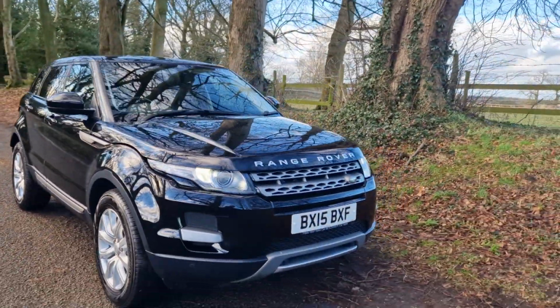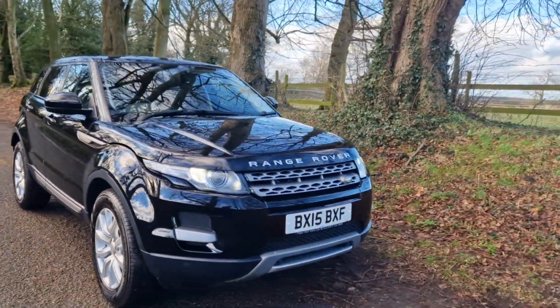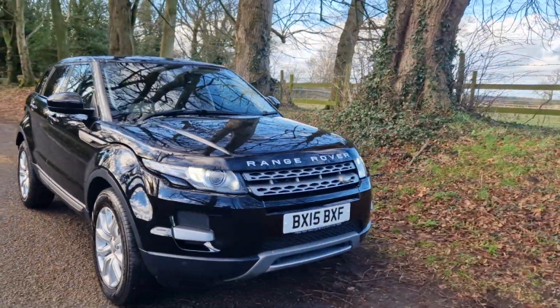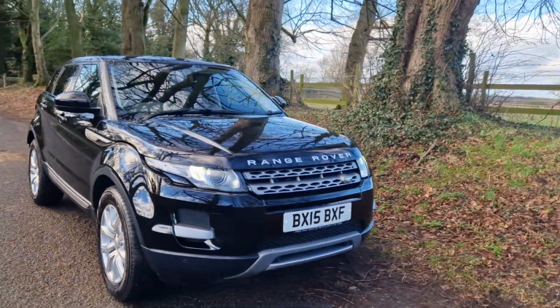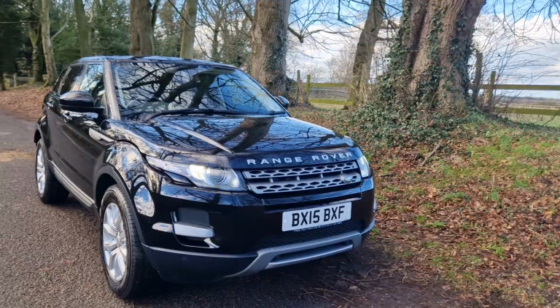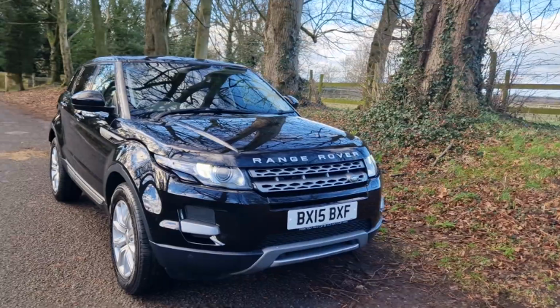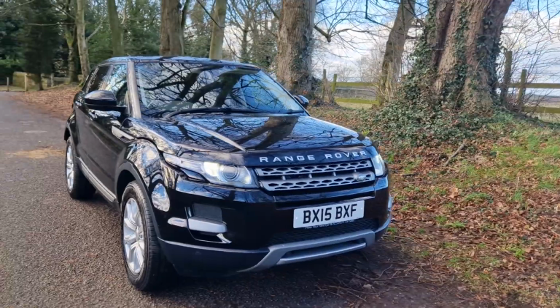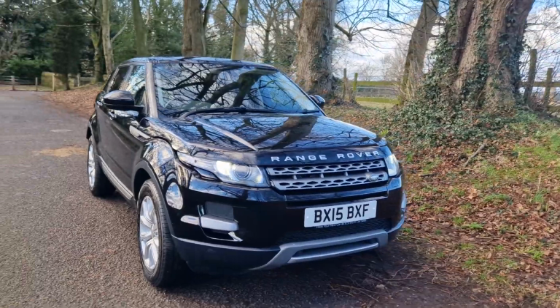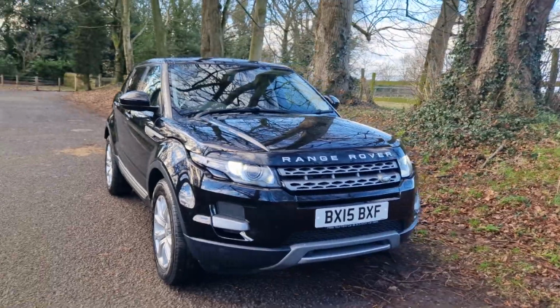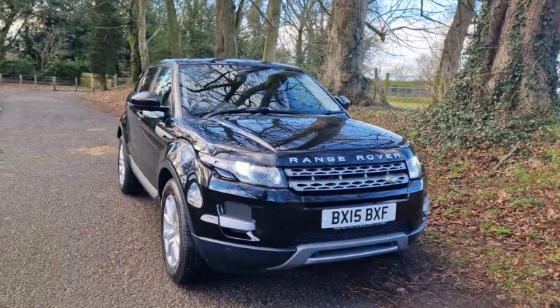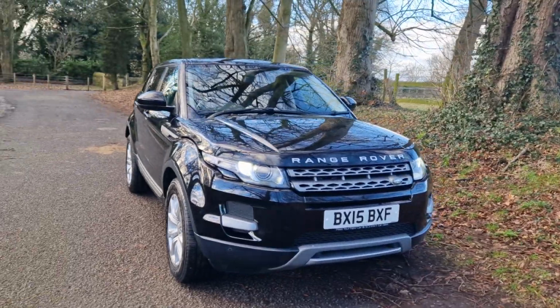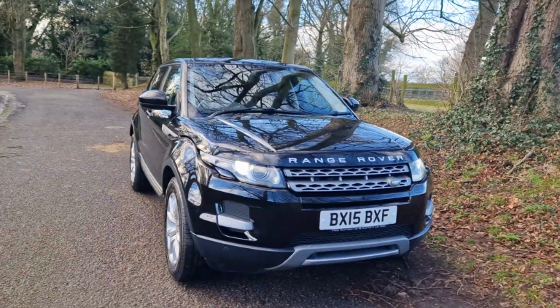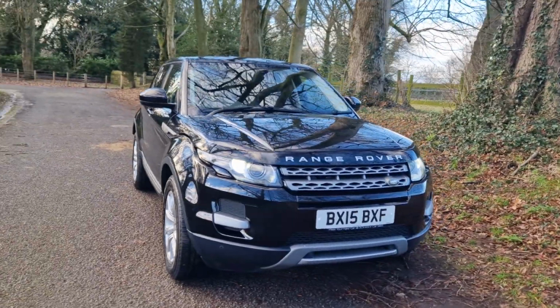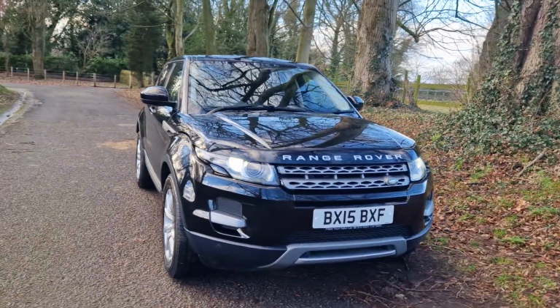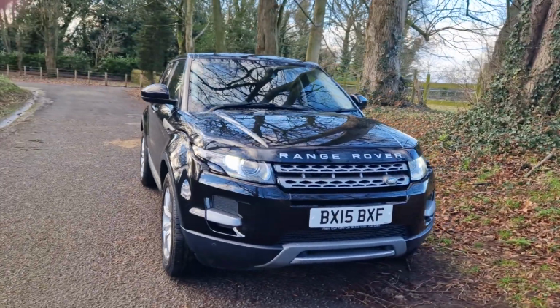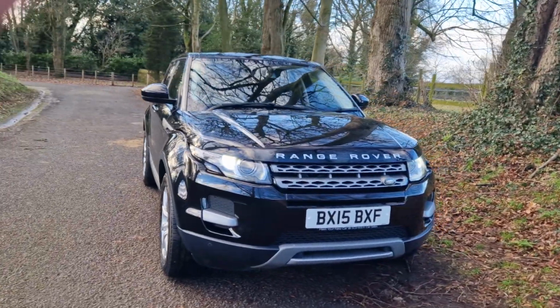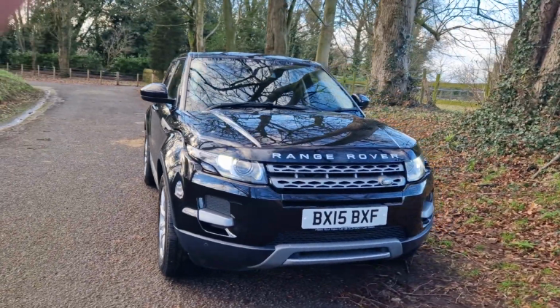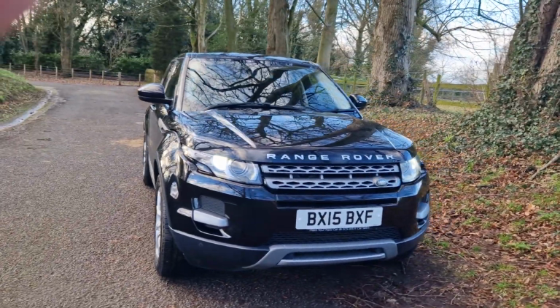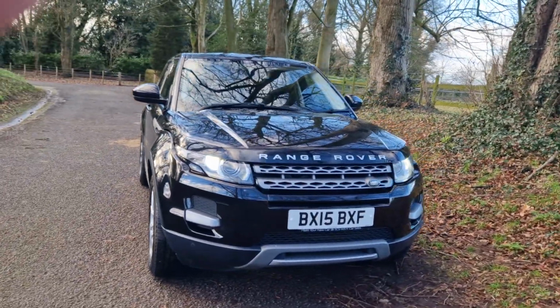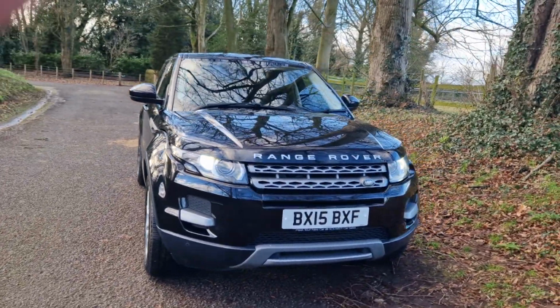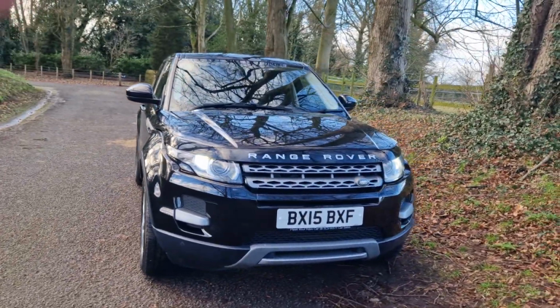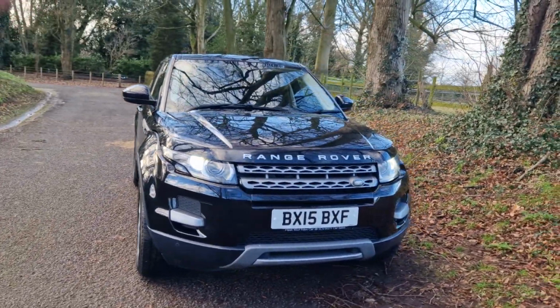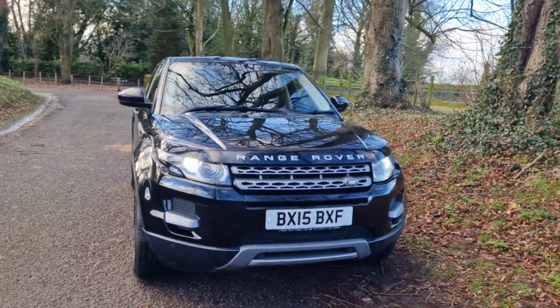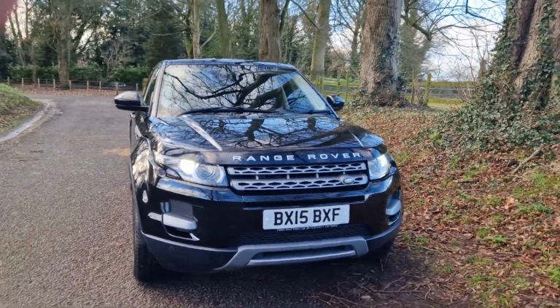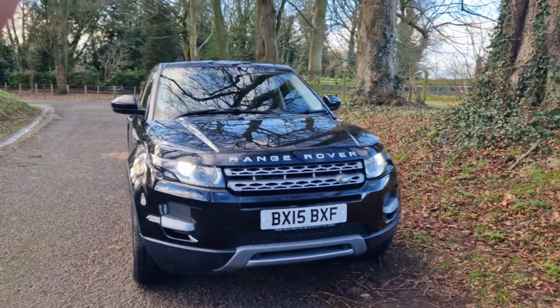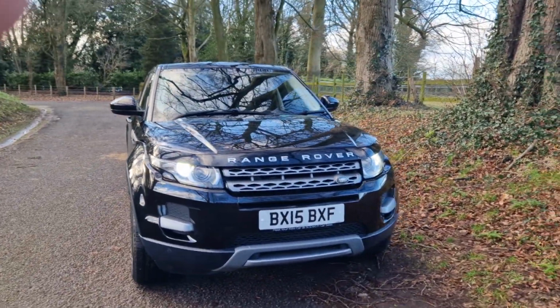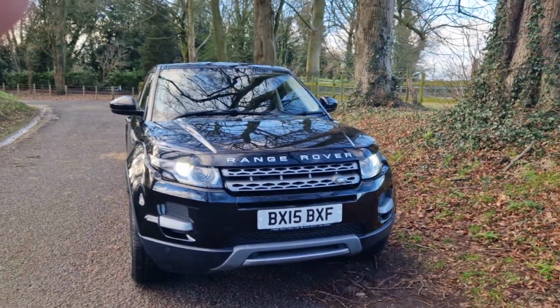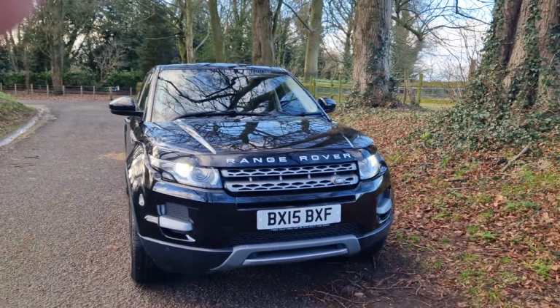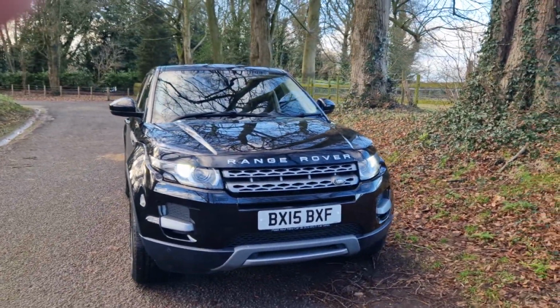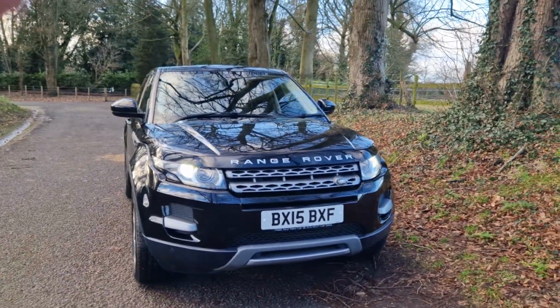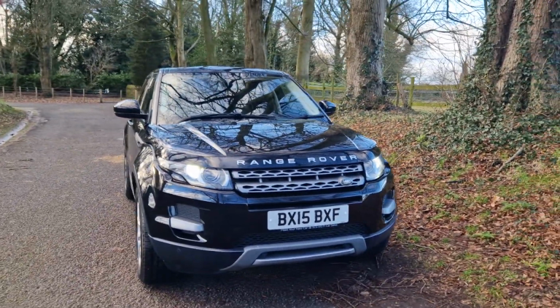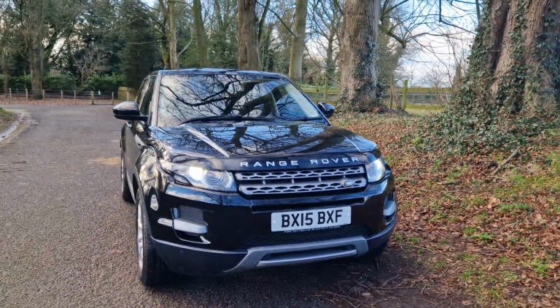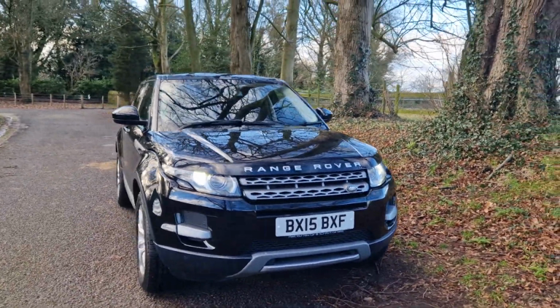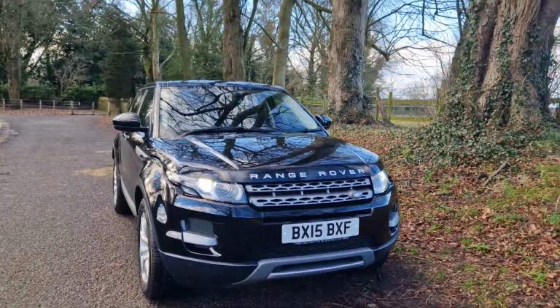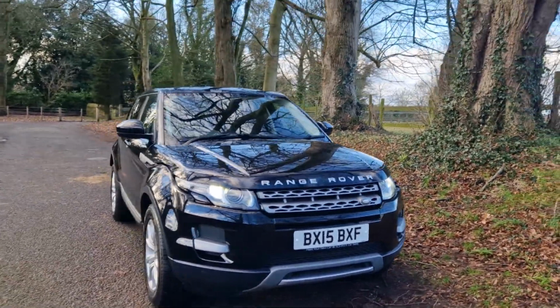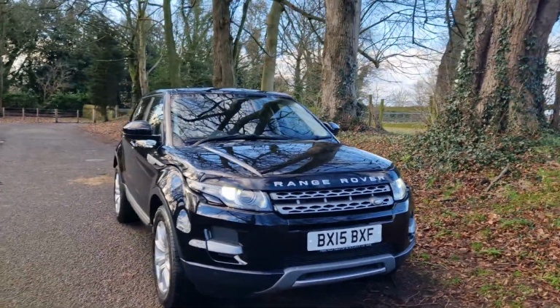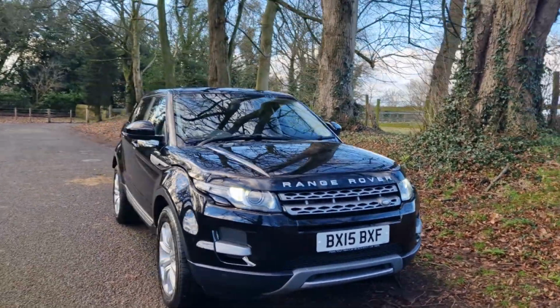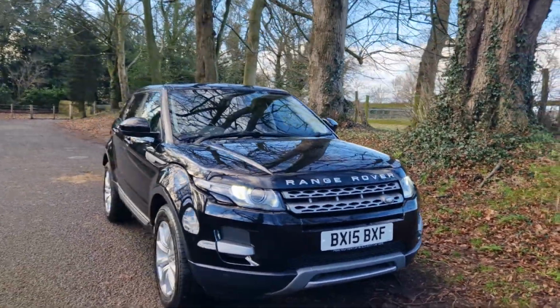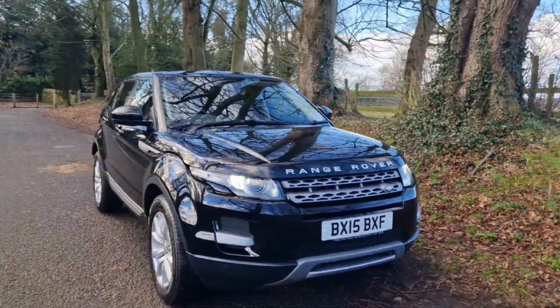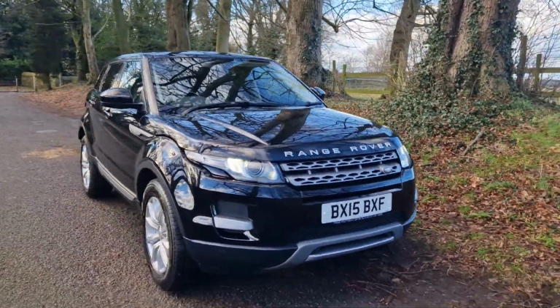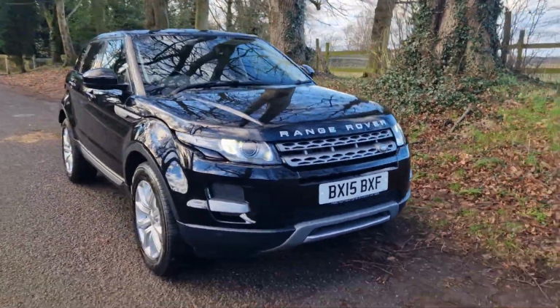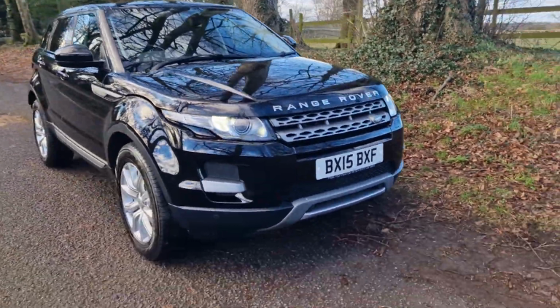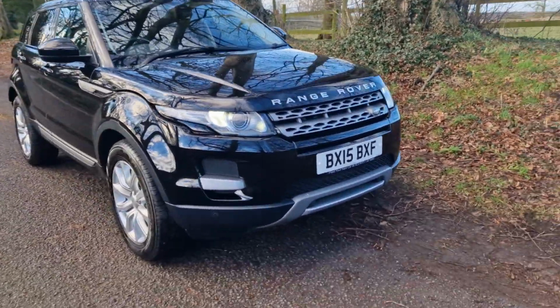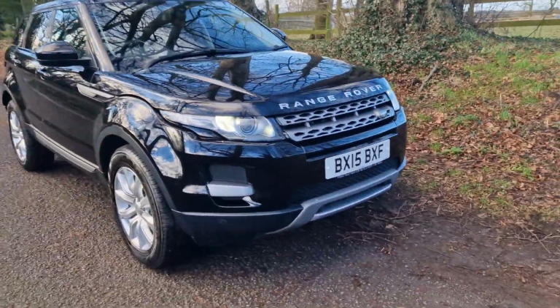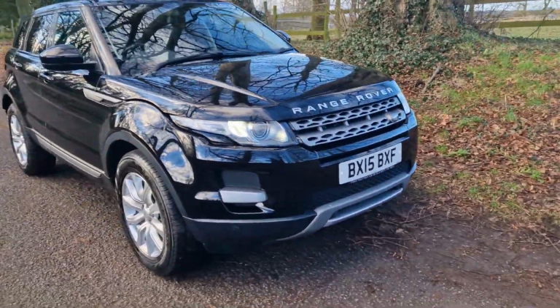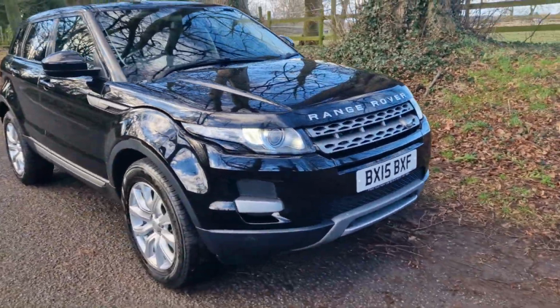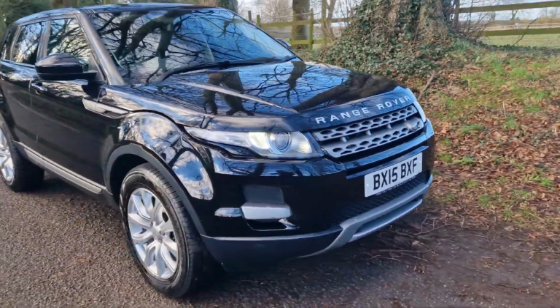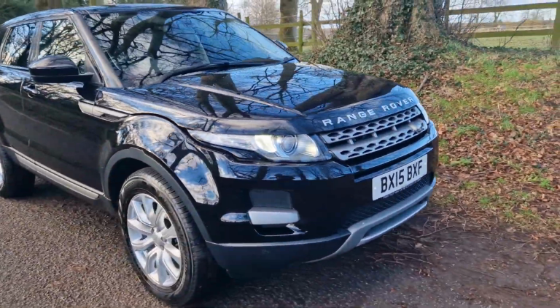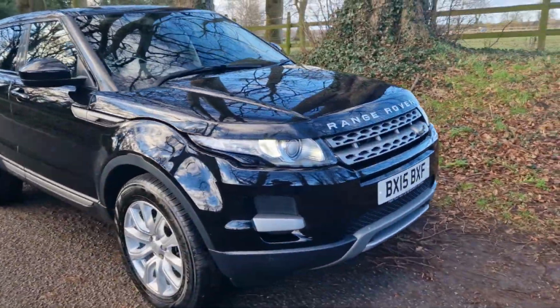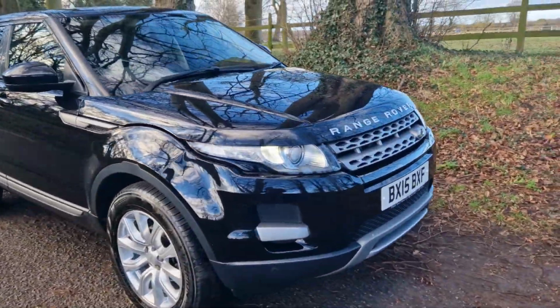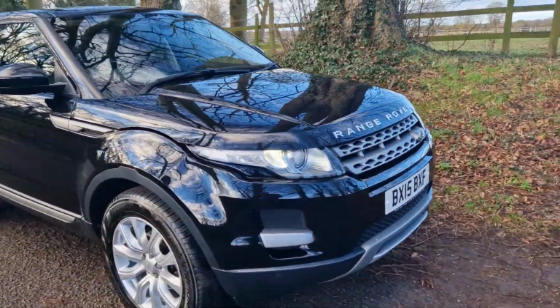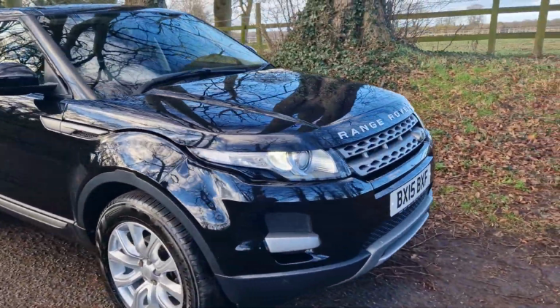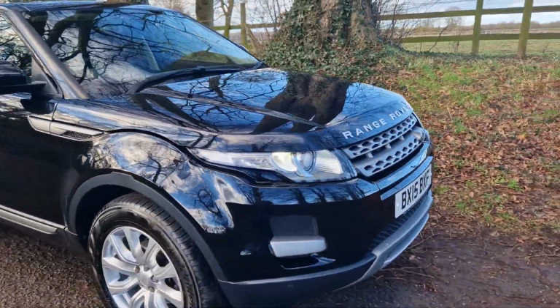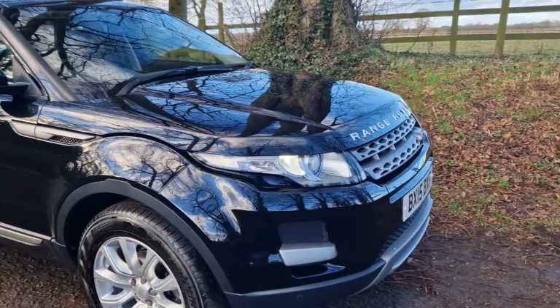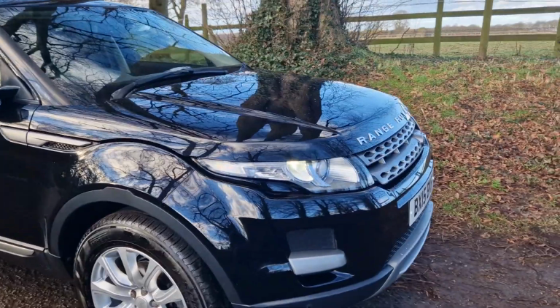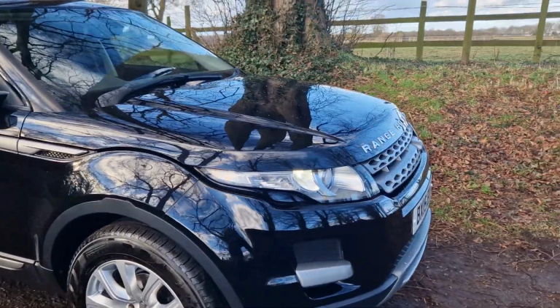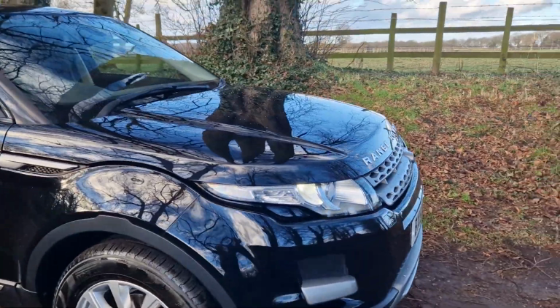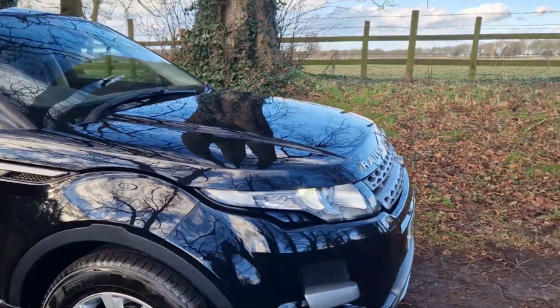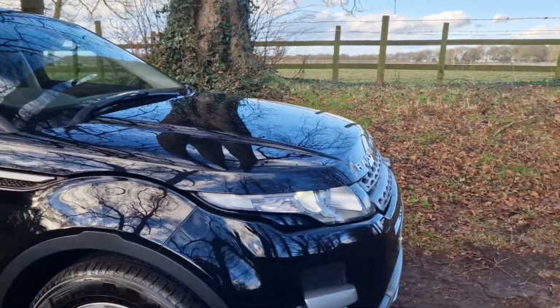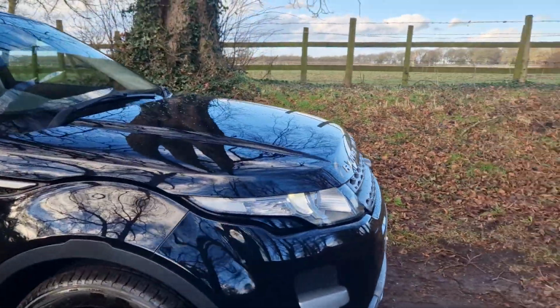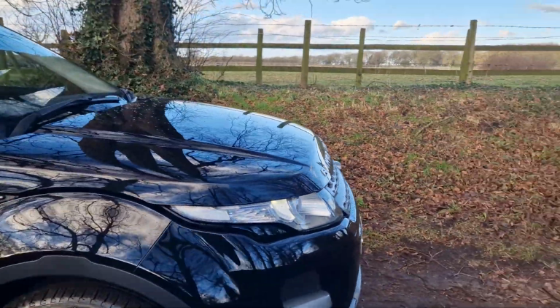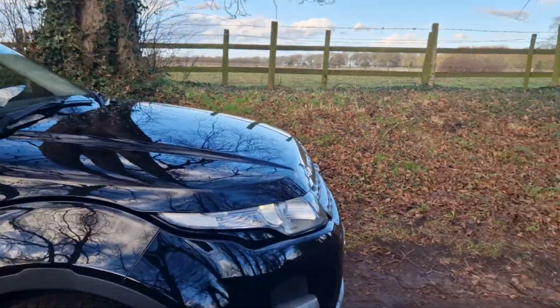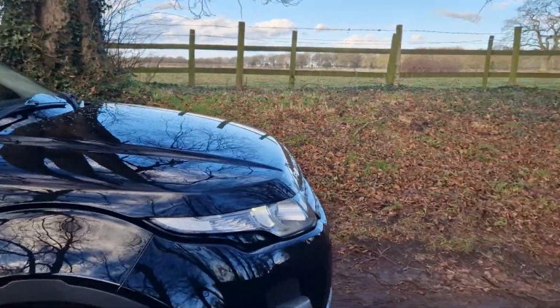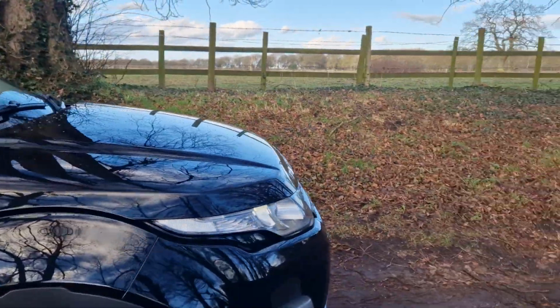Two keys, everything as it should be. Drives lovely - we drive it quite some distance.